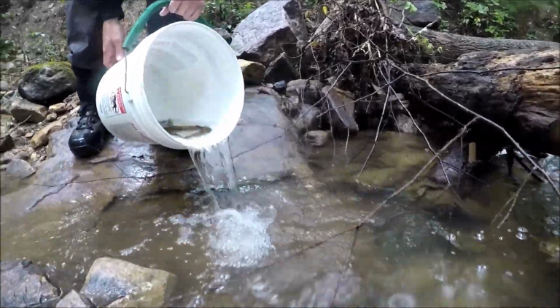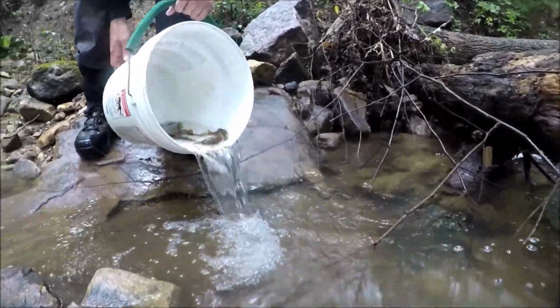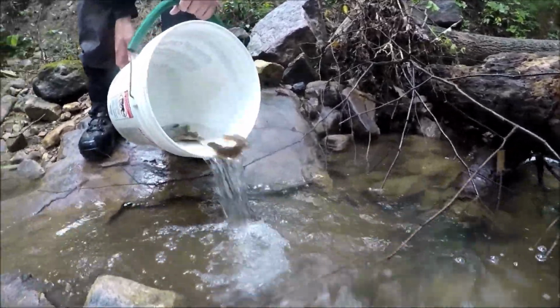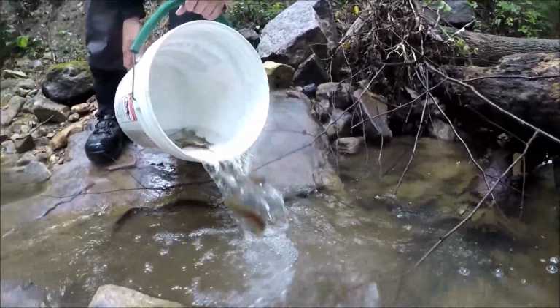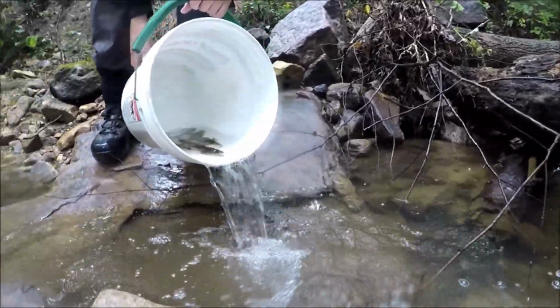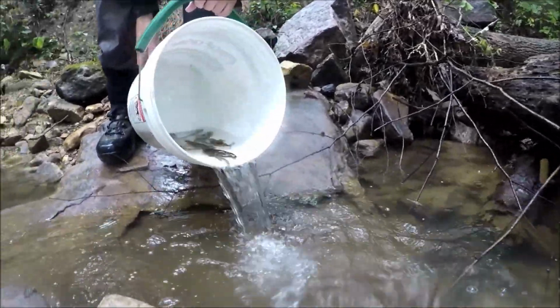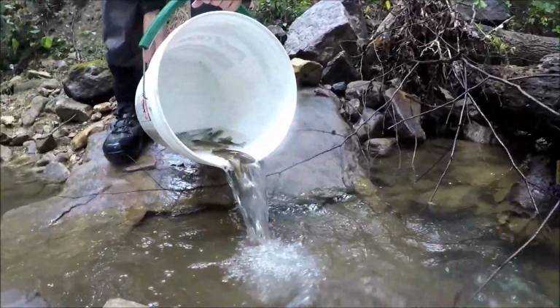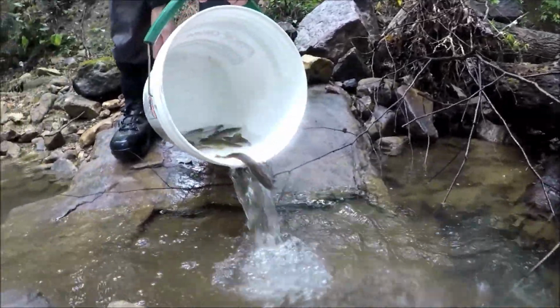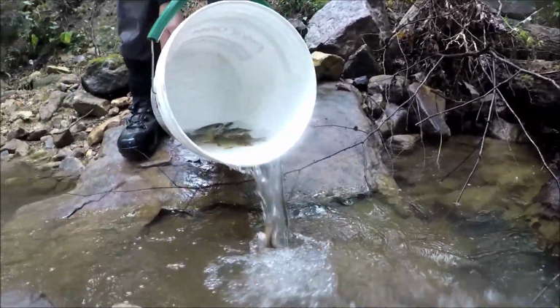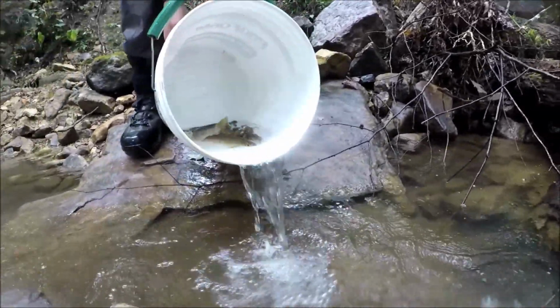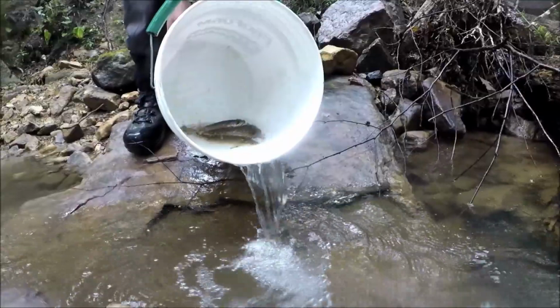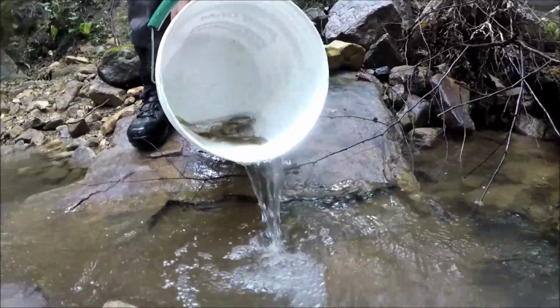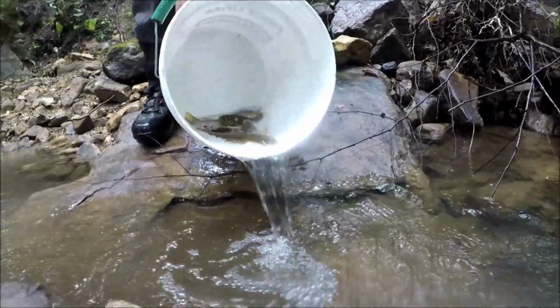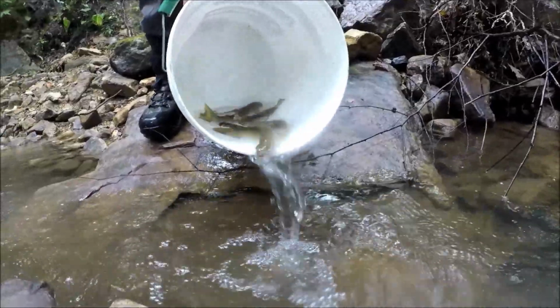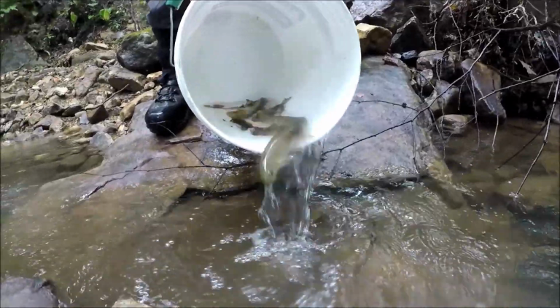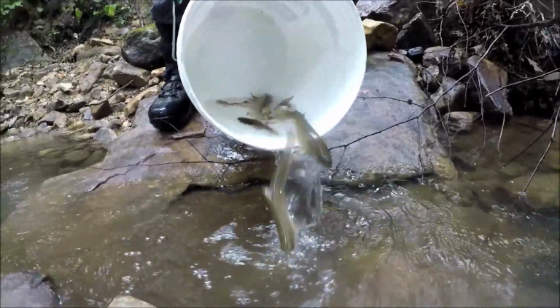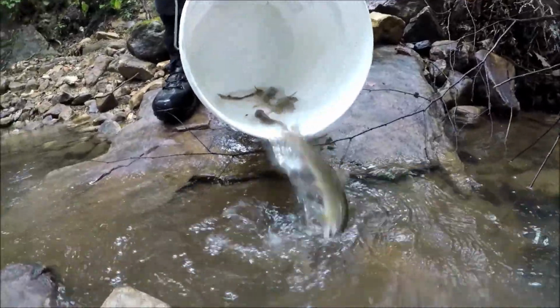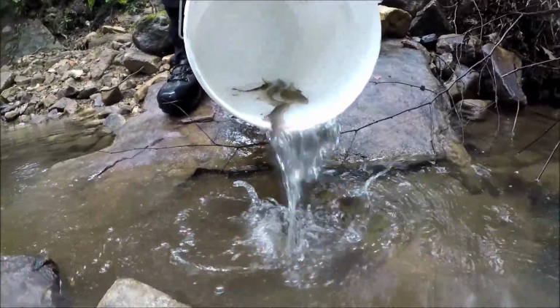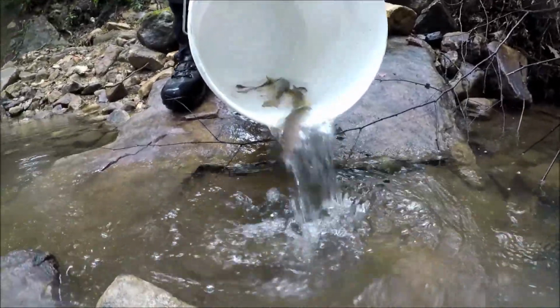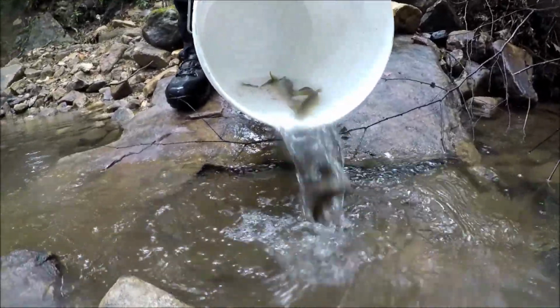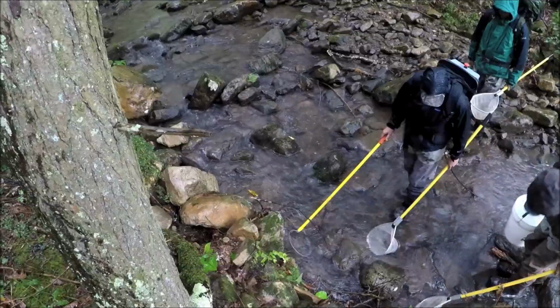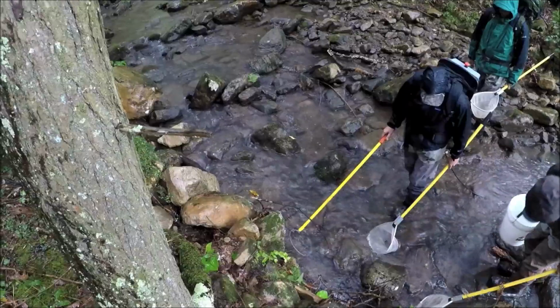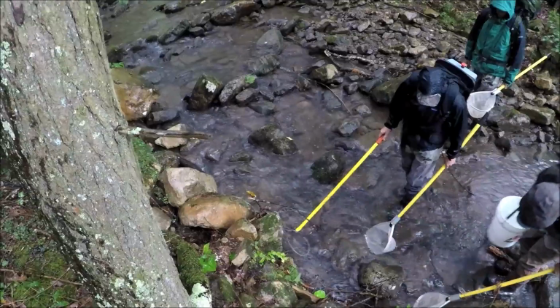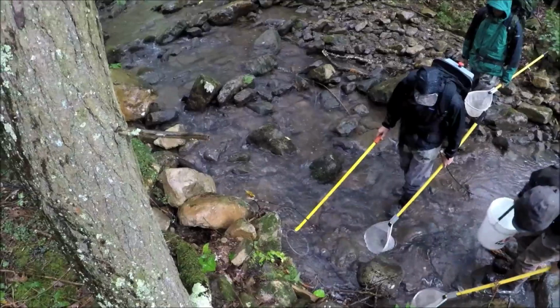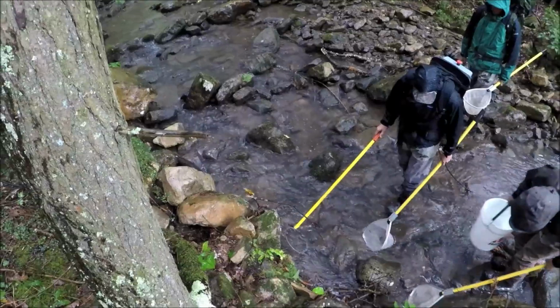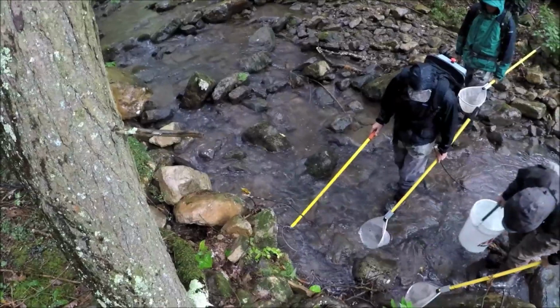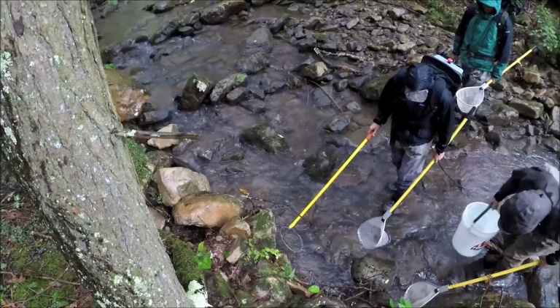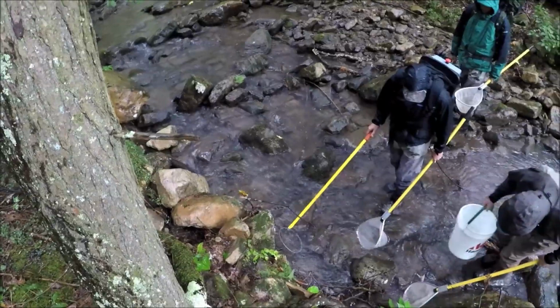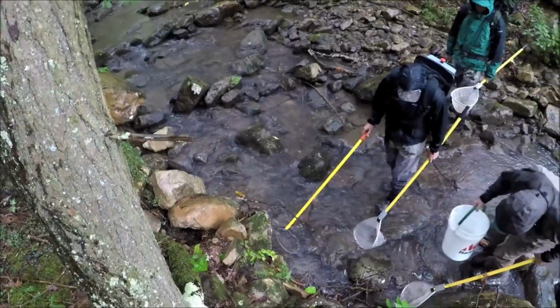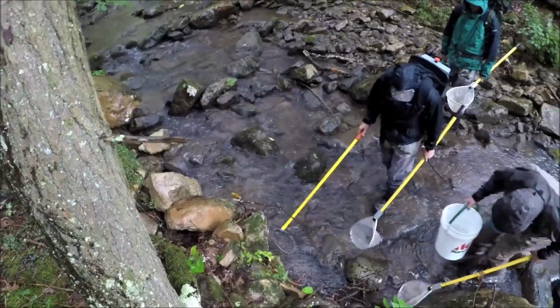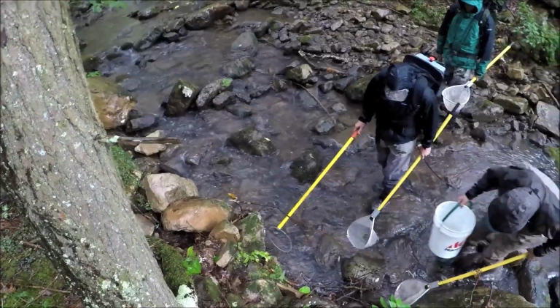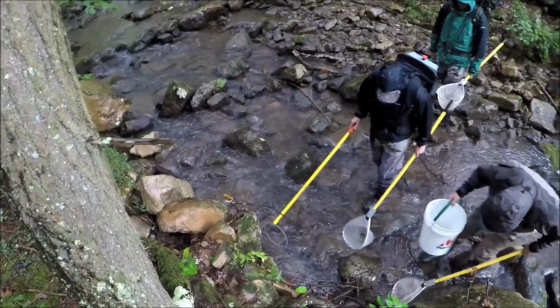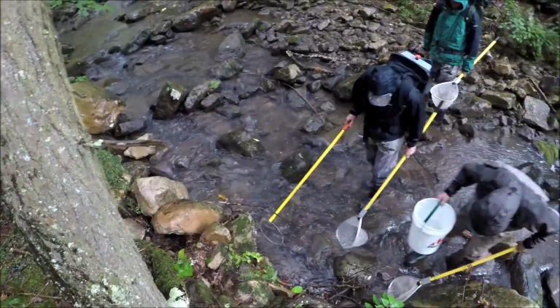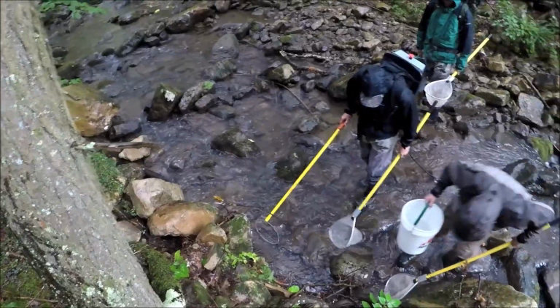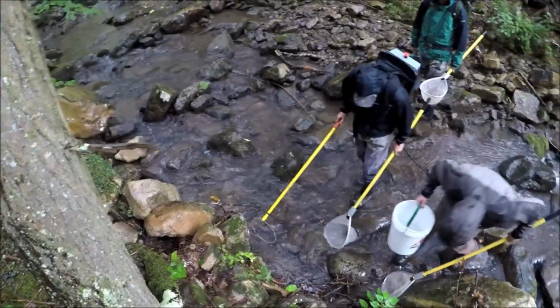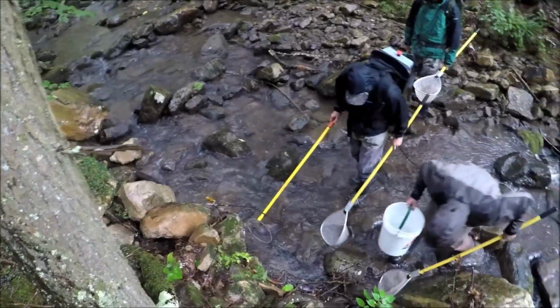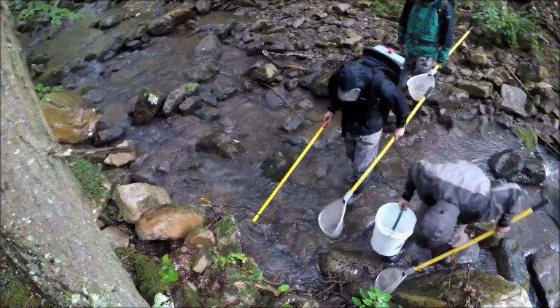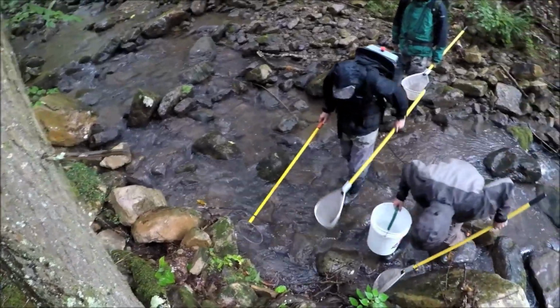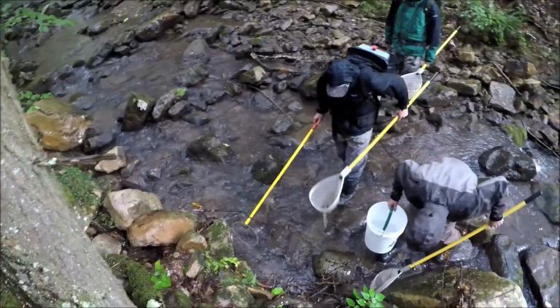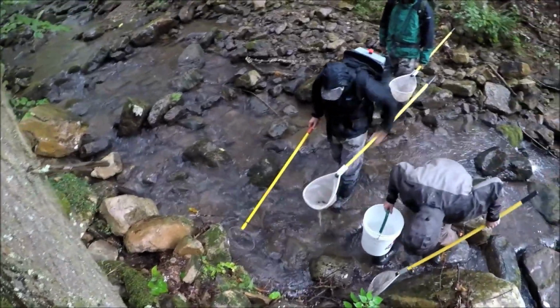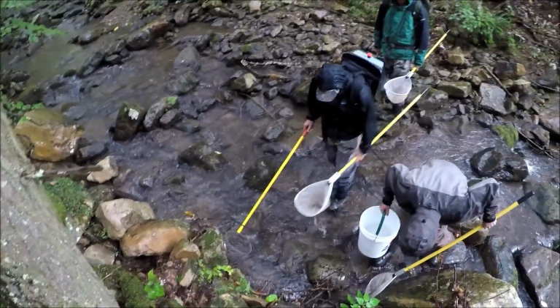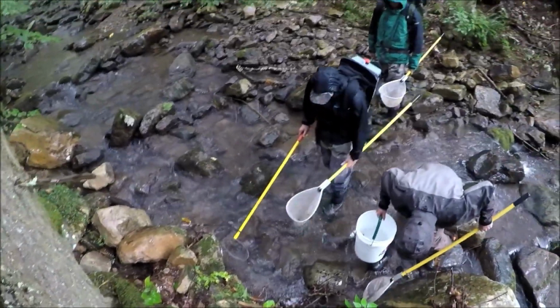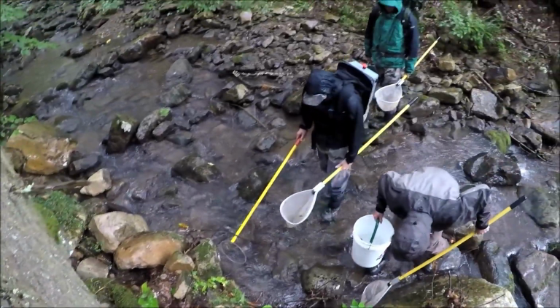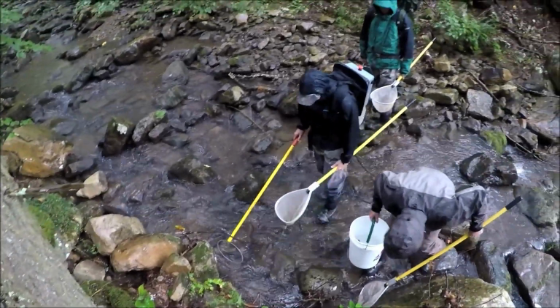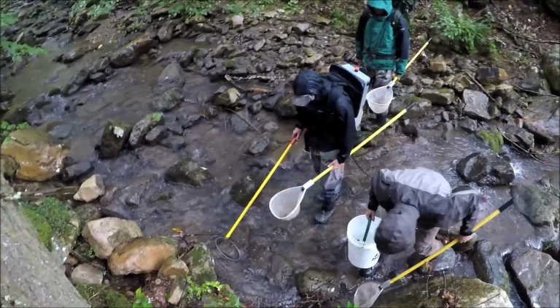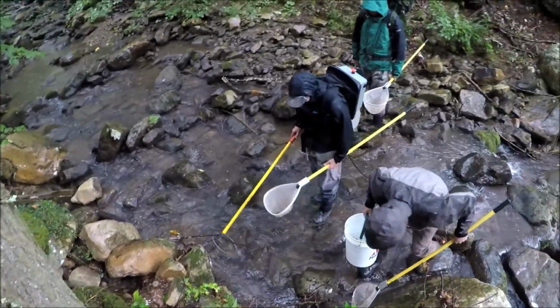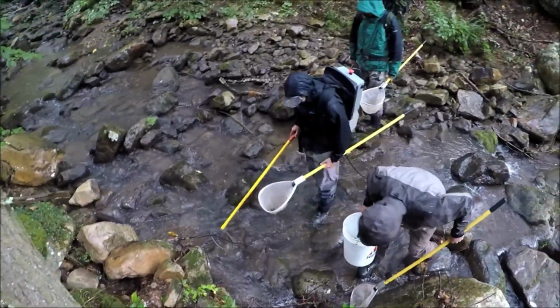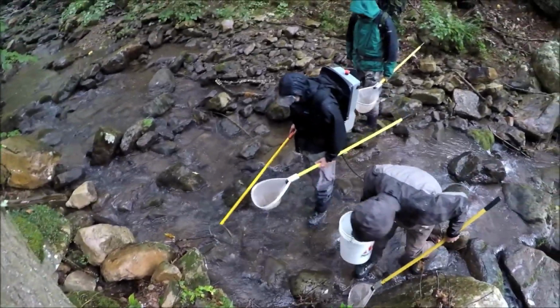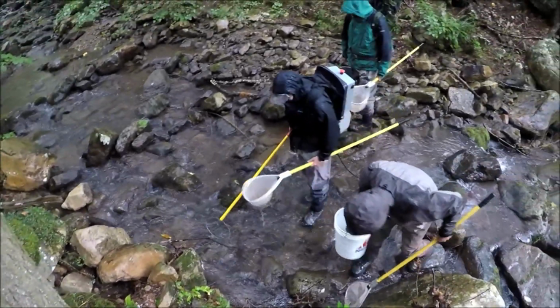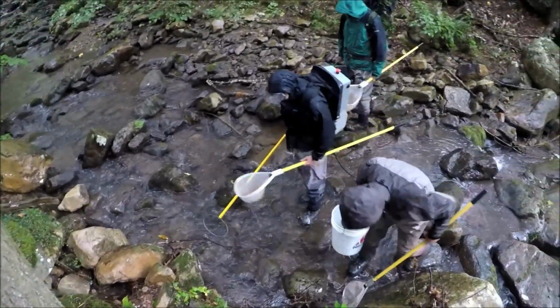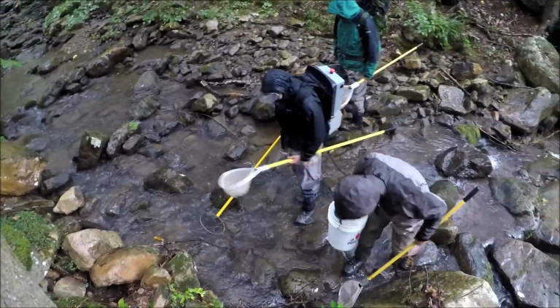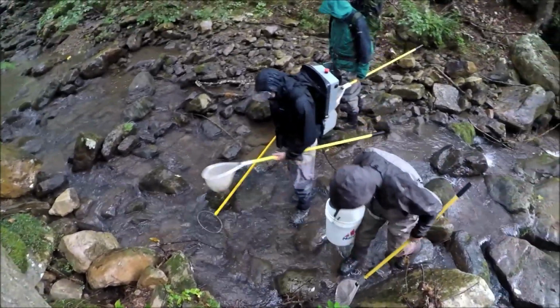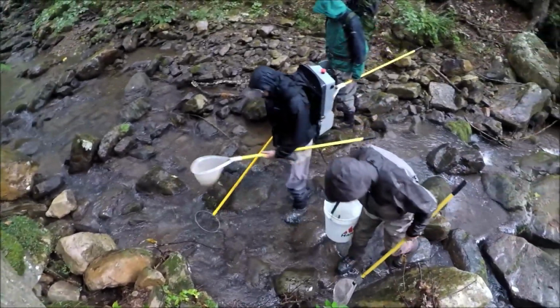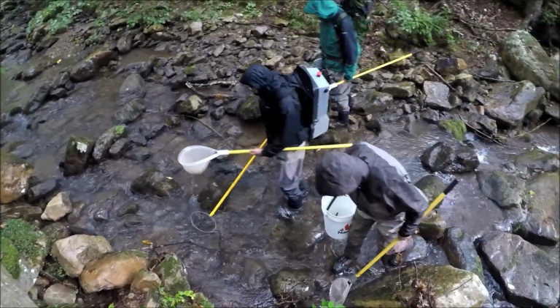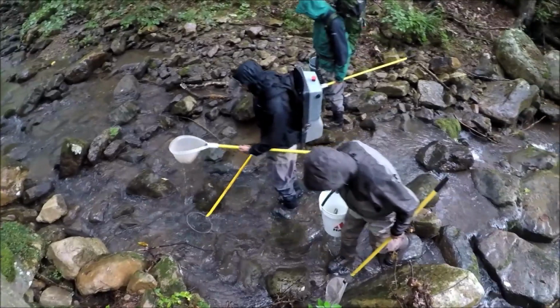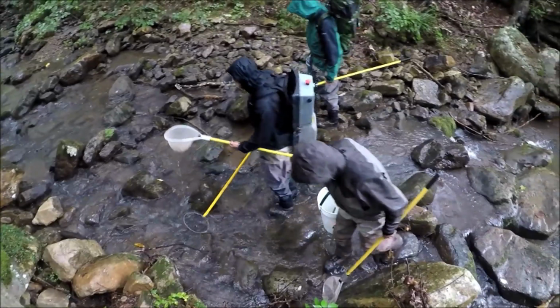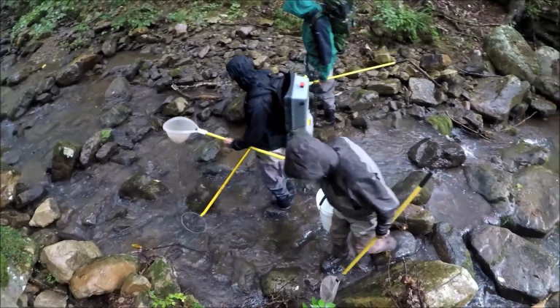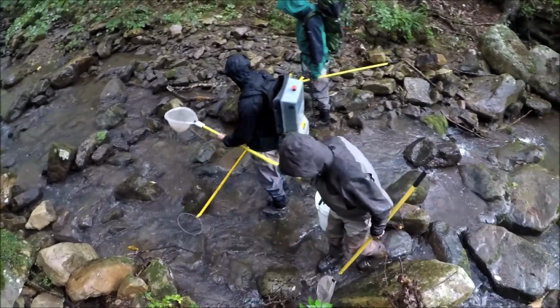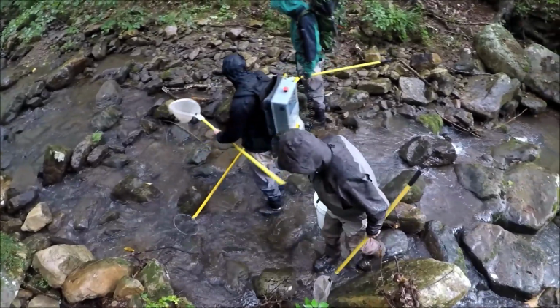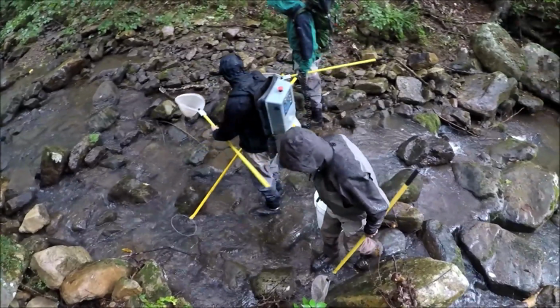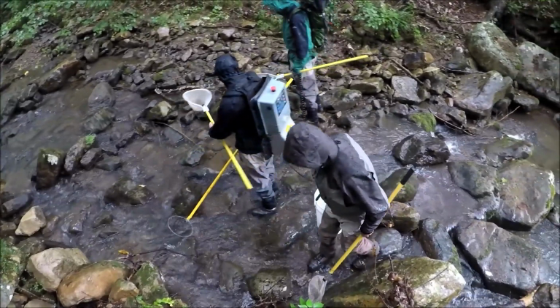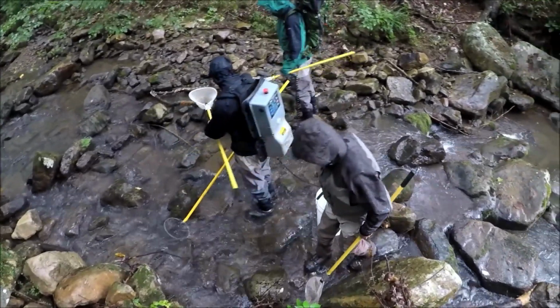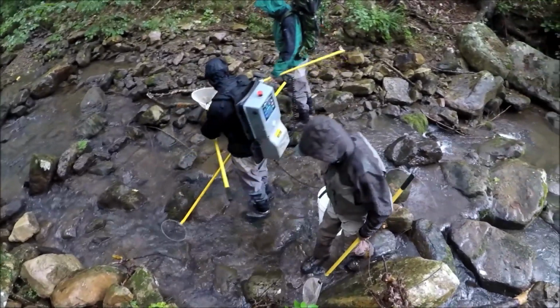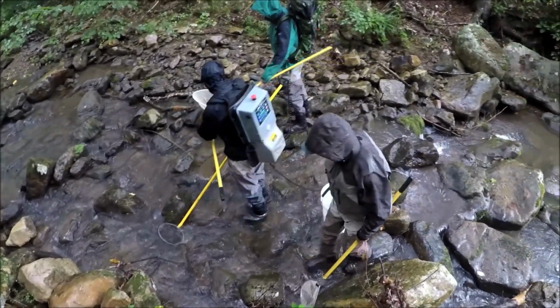Moving forward, we're going to continue to monitor the stream and see if the brook trout we've put in here can reproduce and spawn and establish a population.